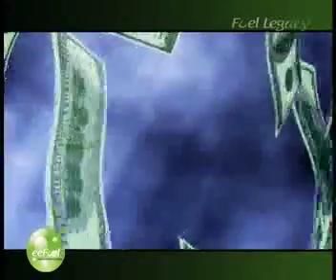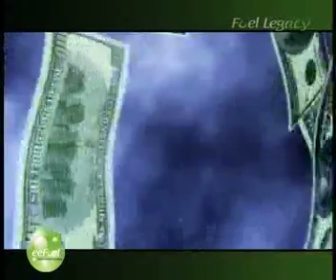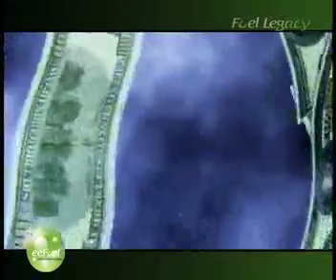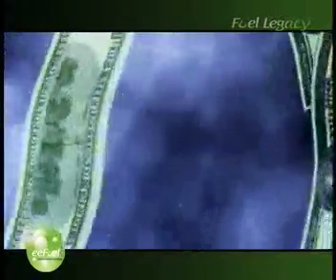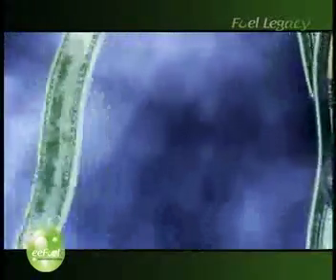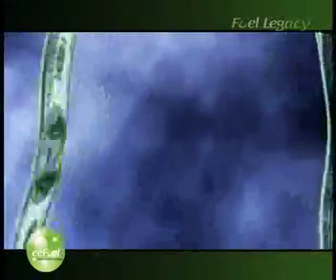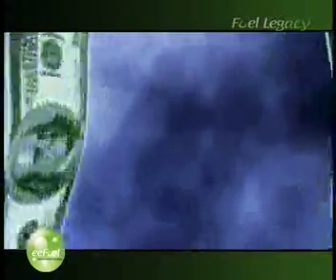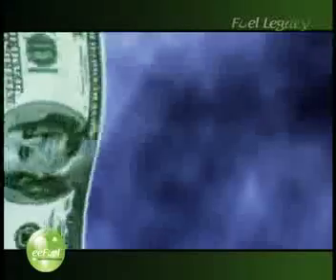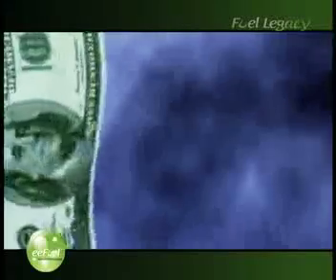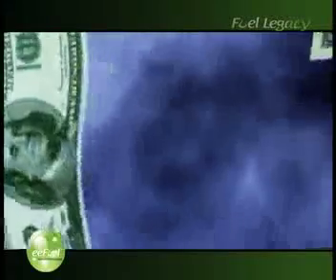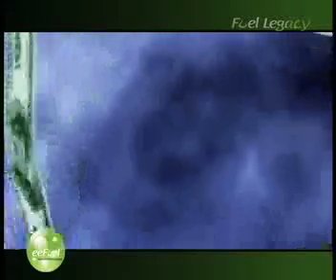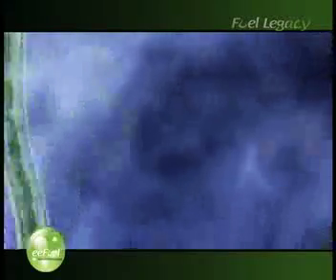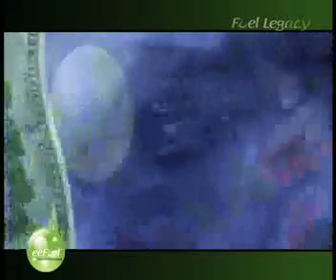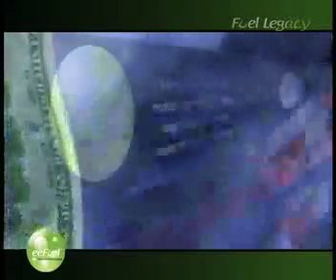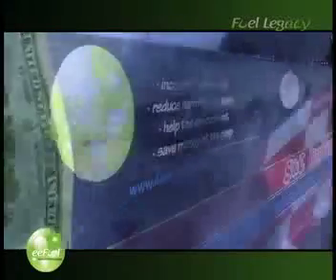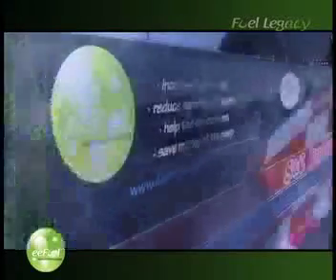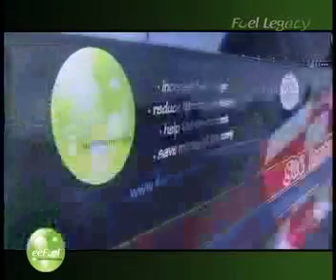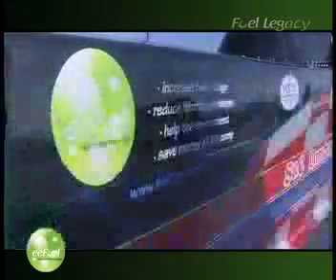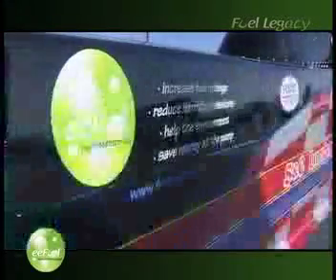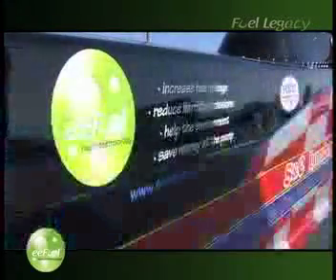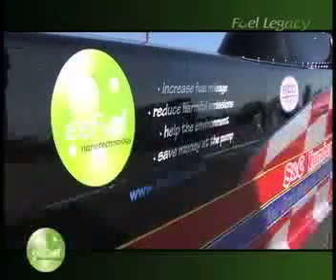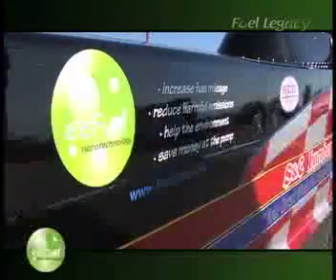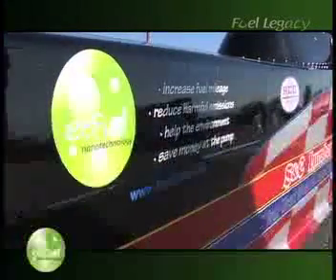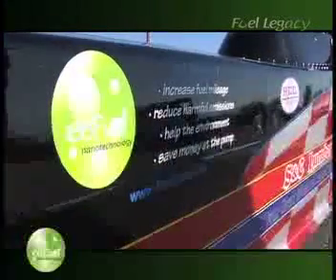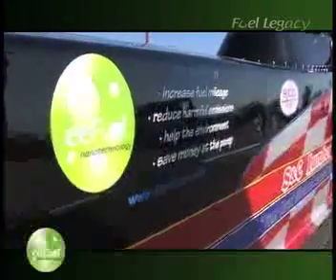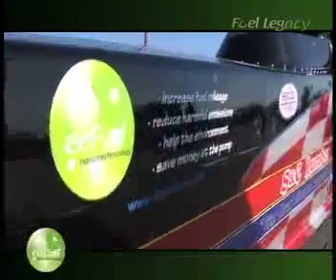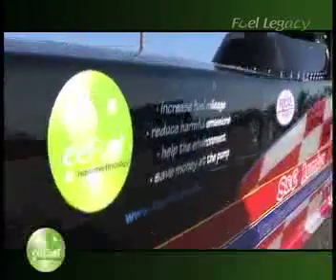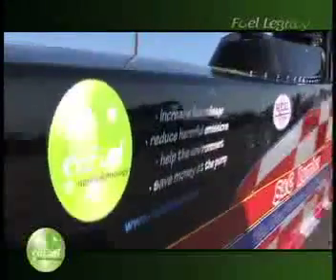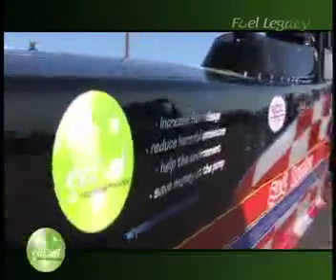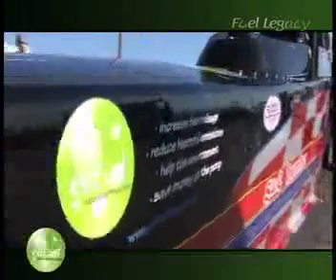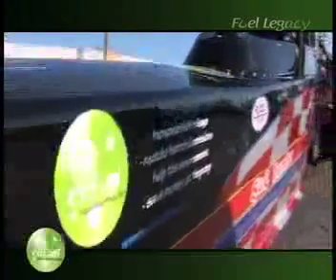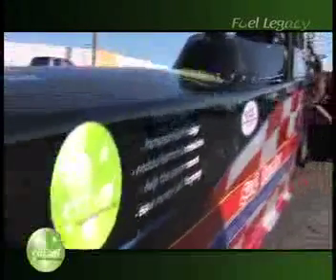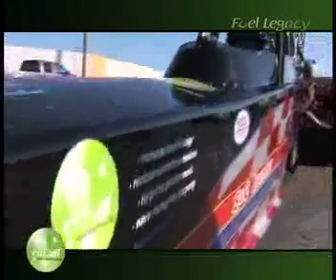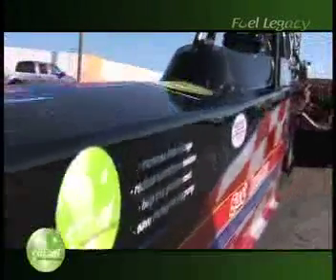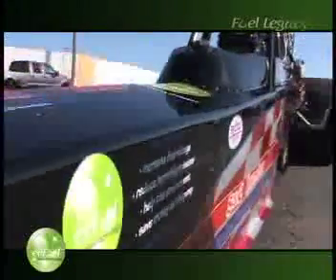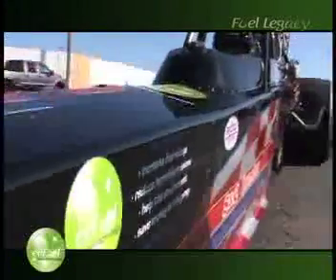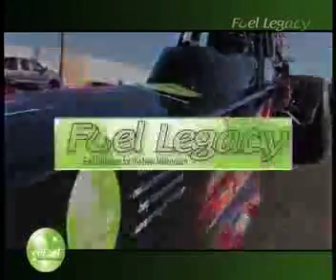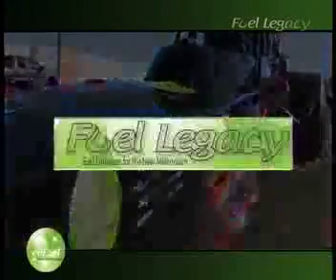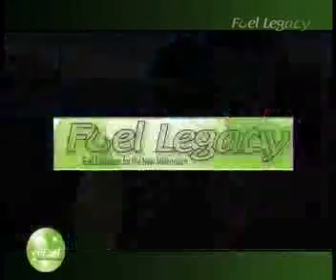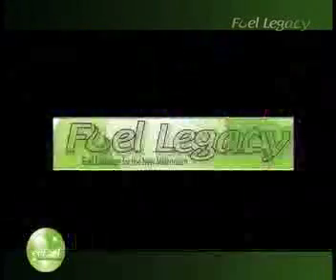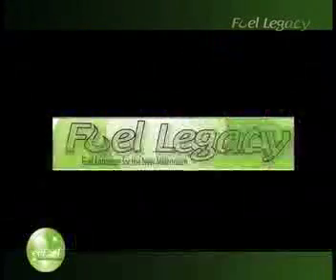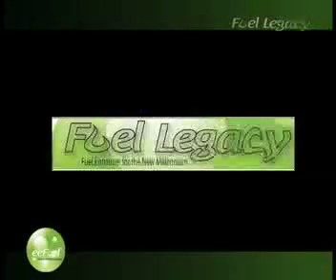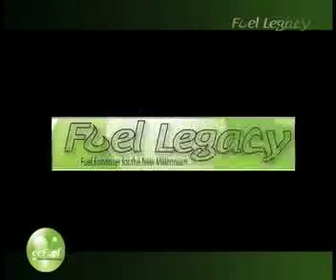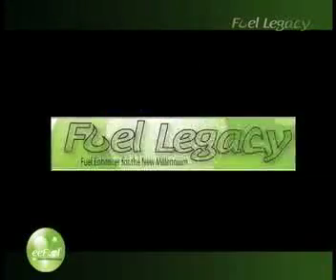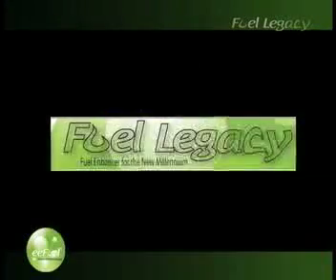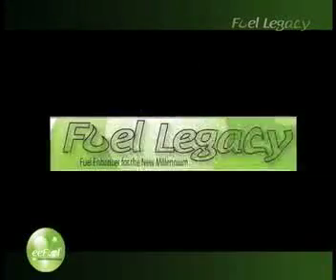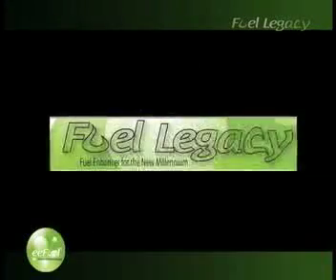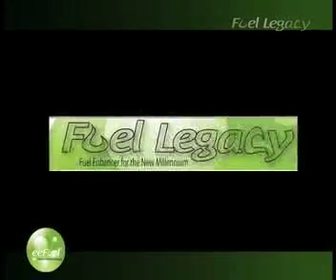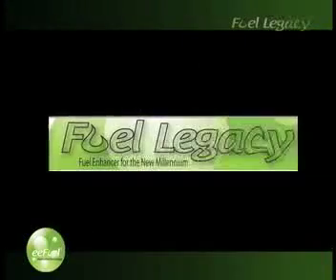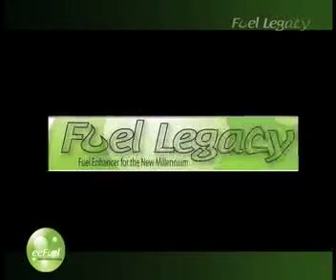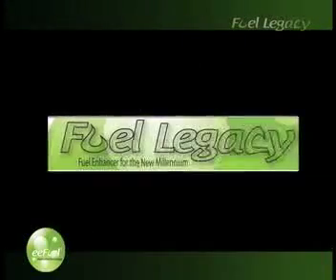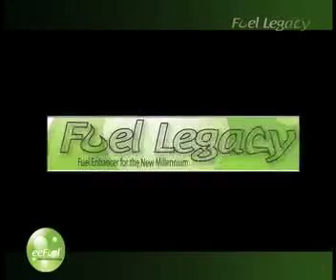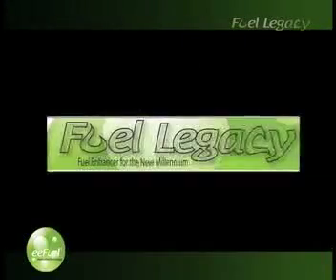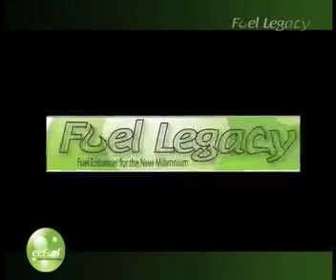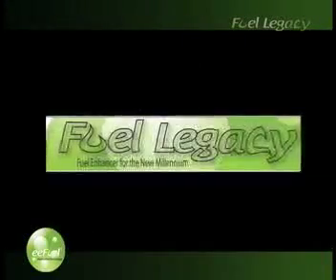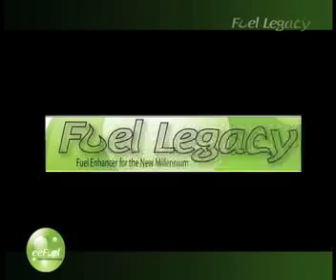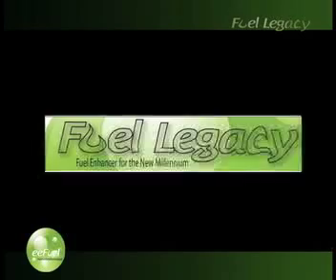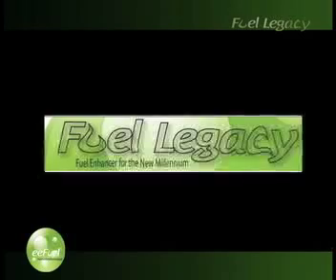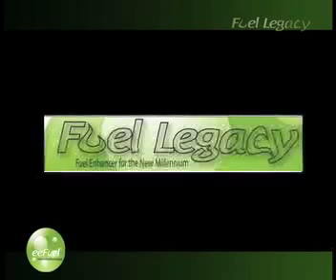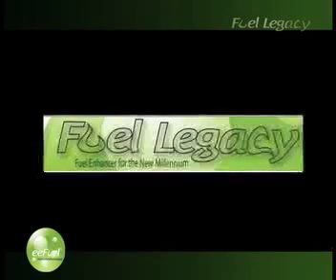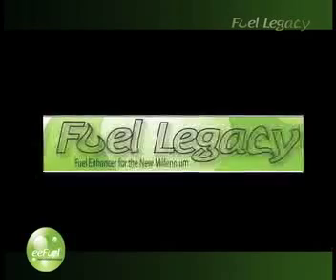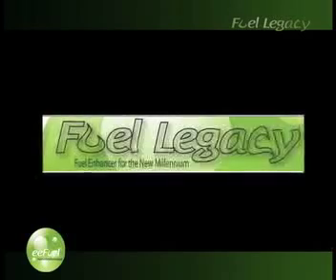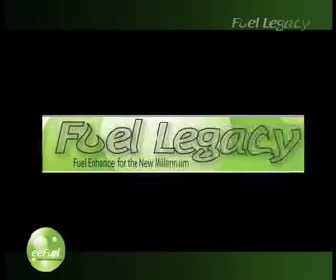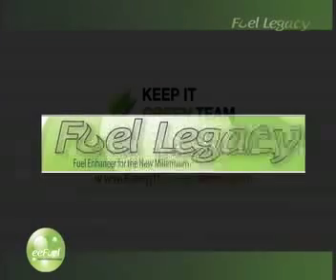And if you choose to share these exciting results with your friends, family, and colleagues, the Fuel Legacy Company will also add to your financial freedom.